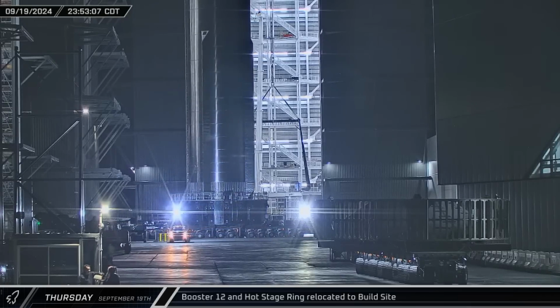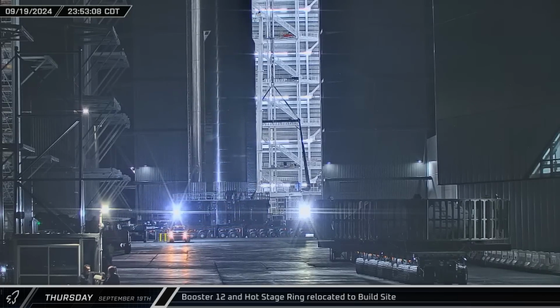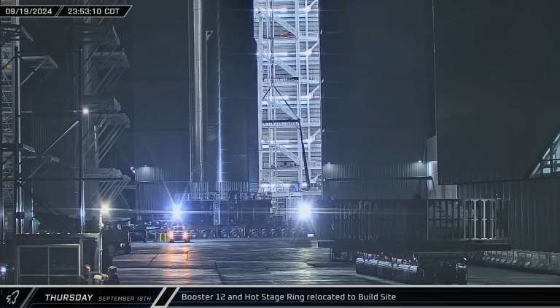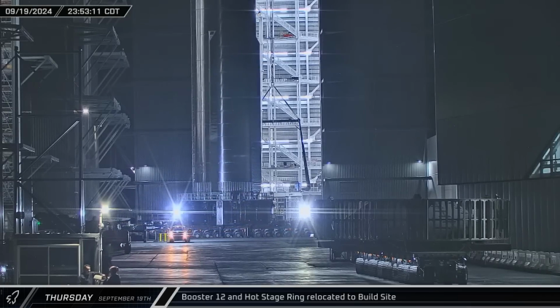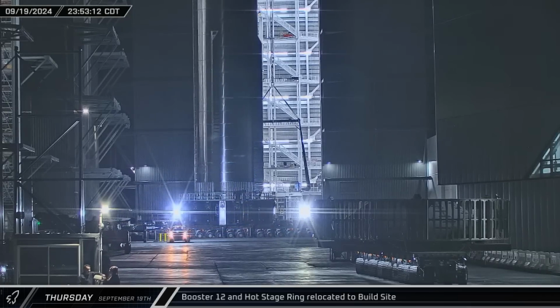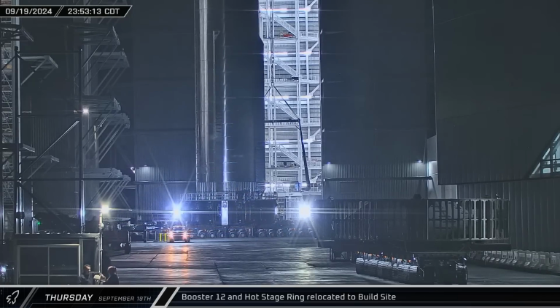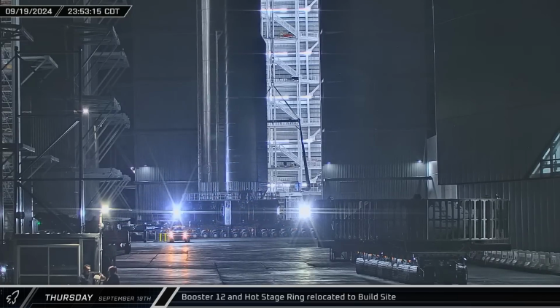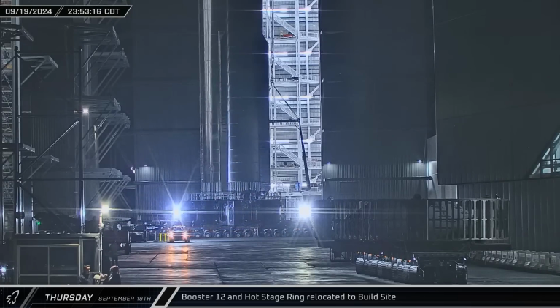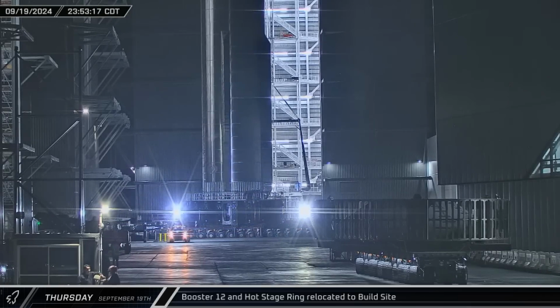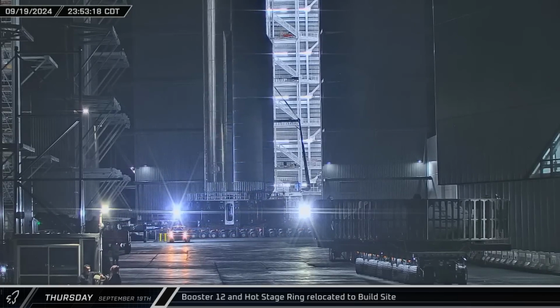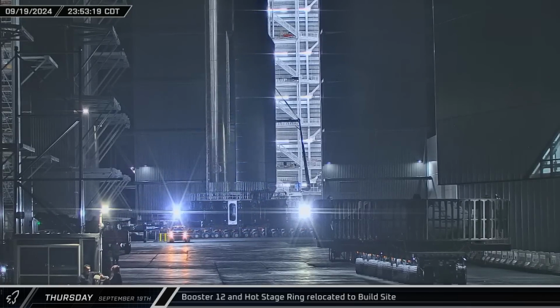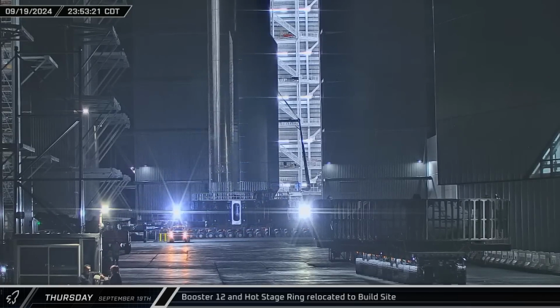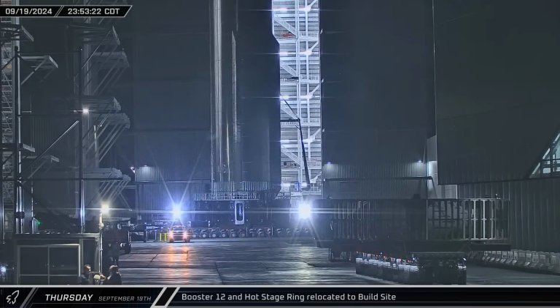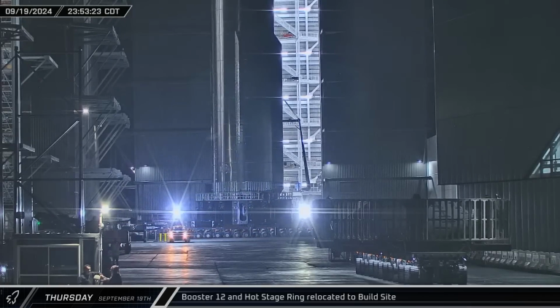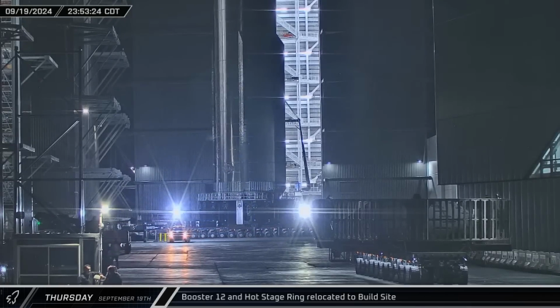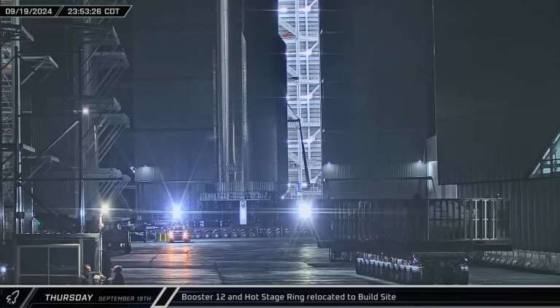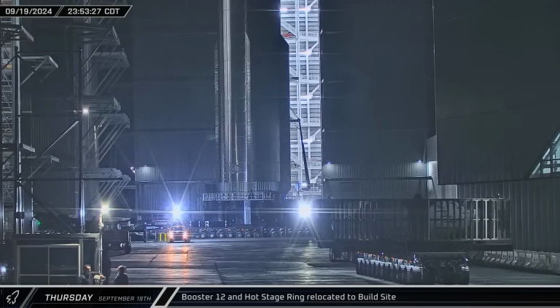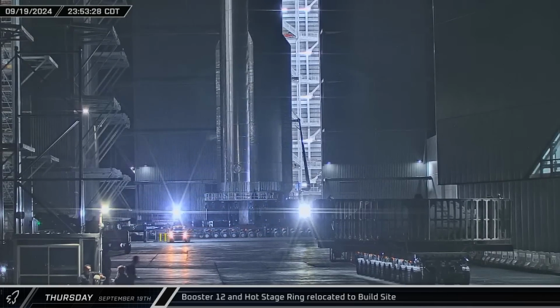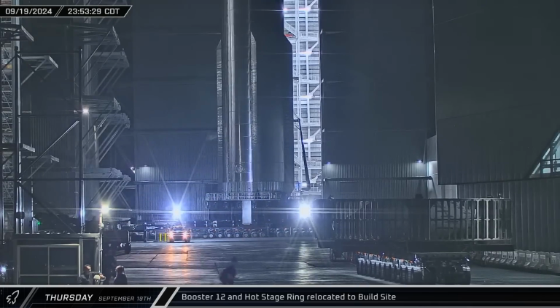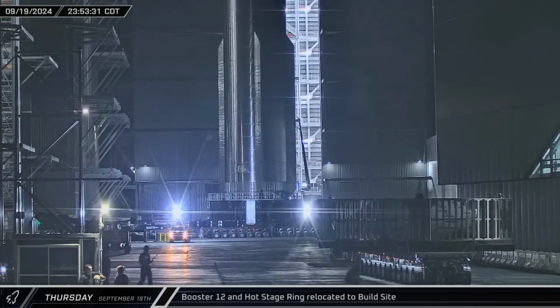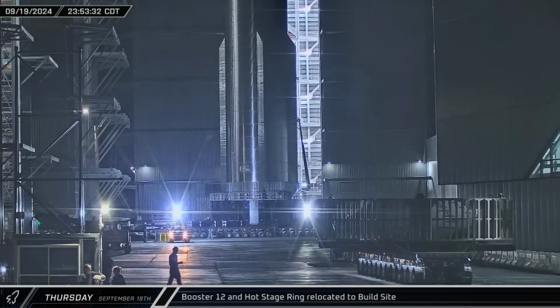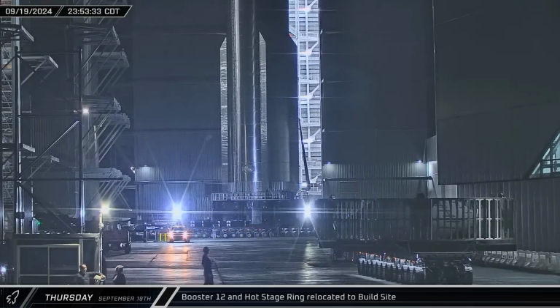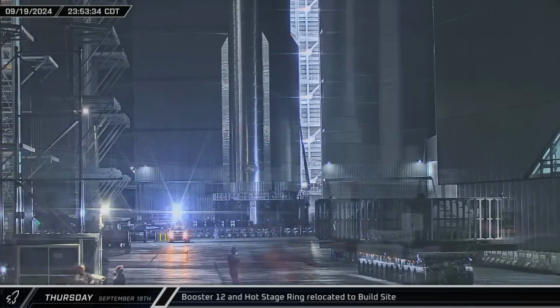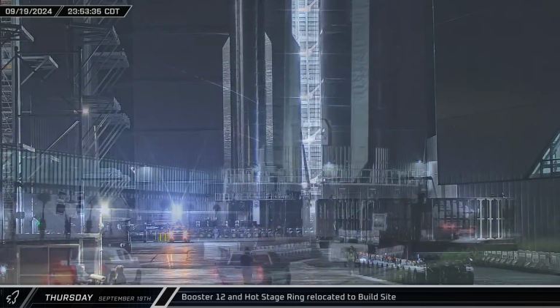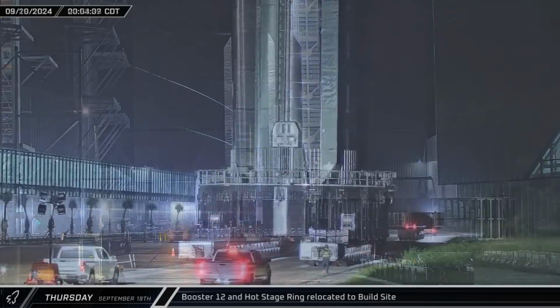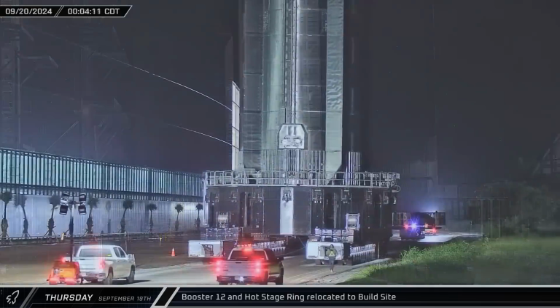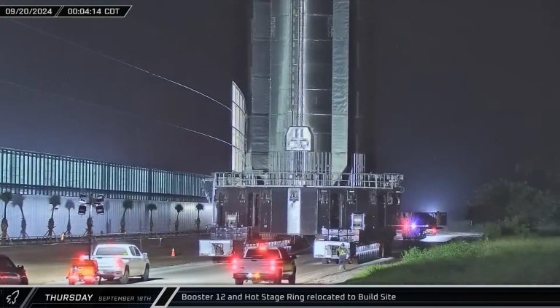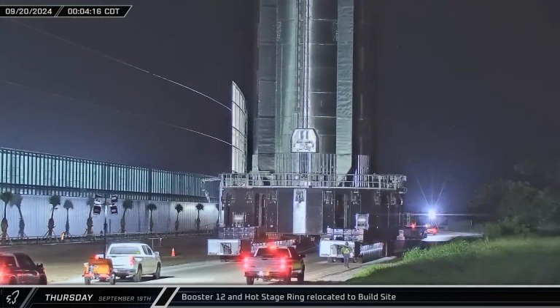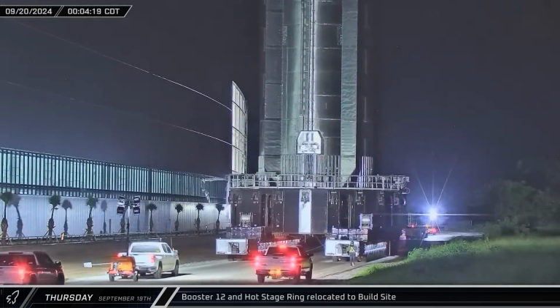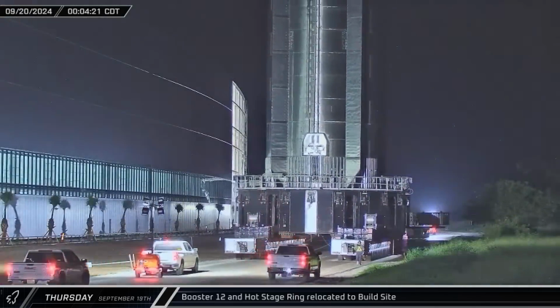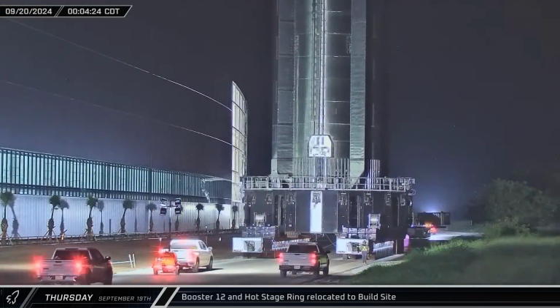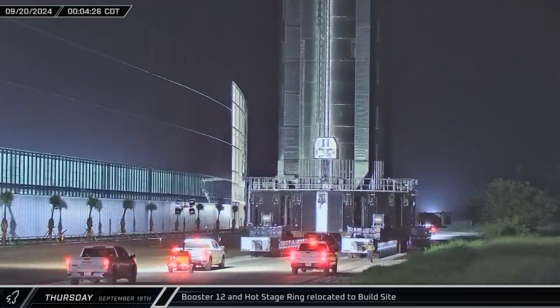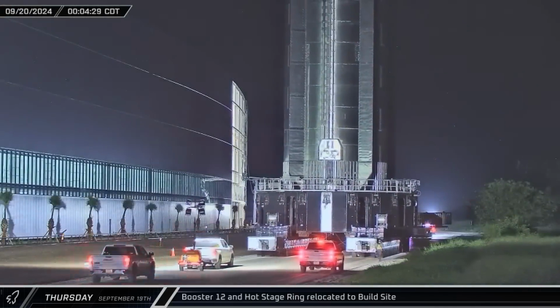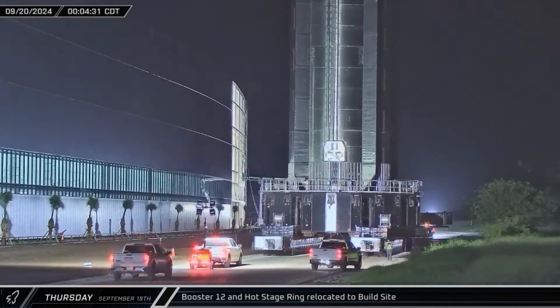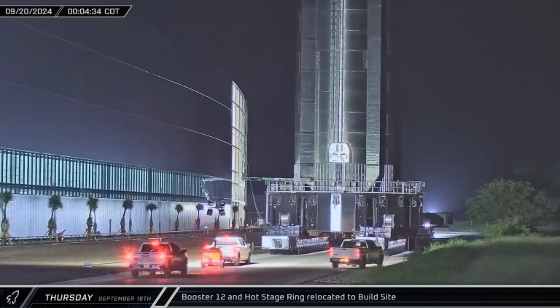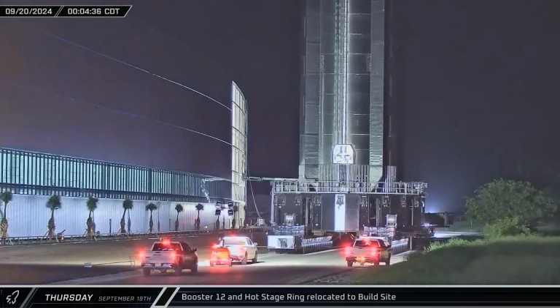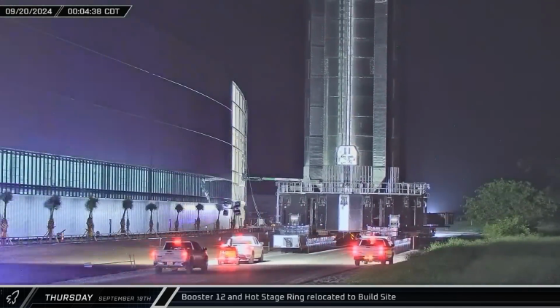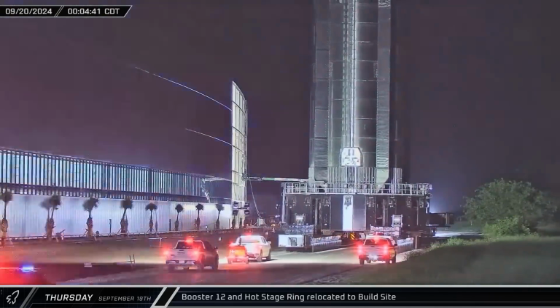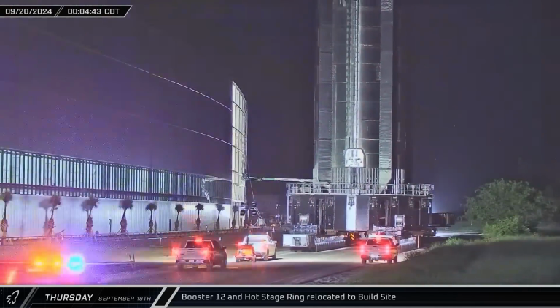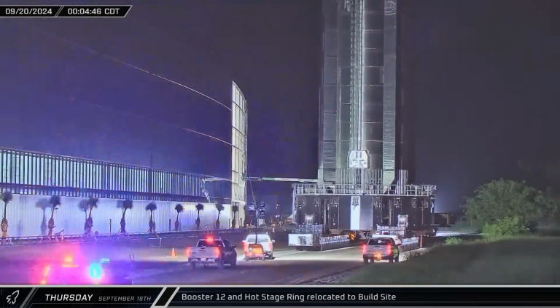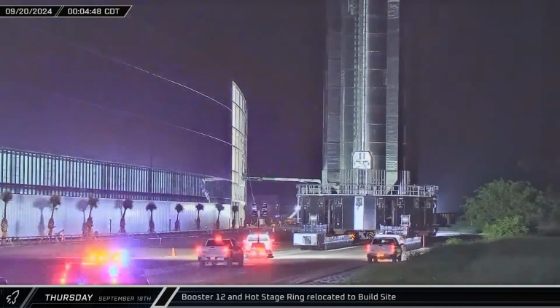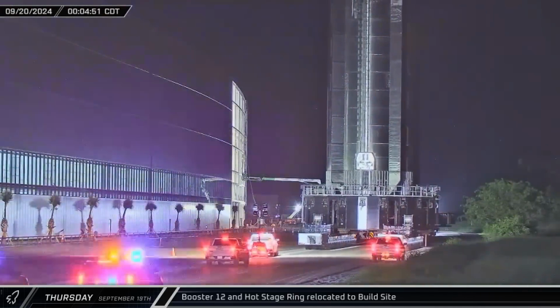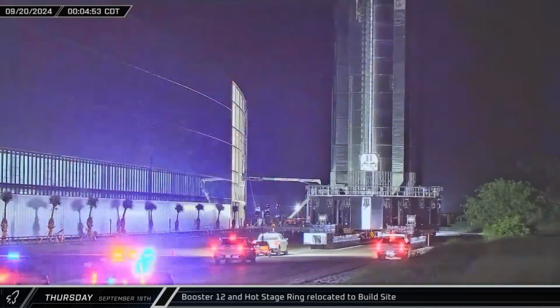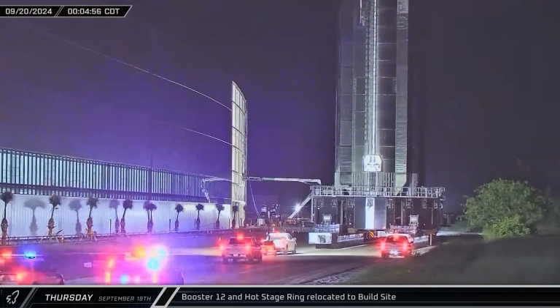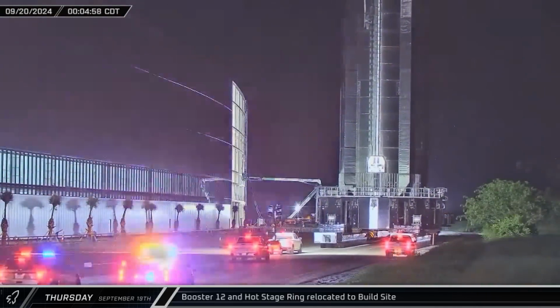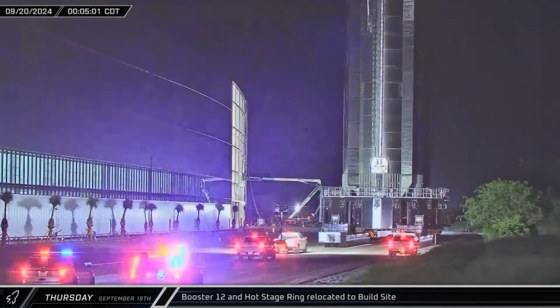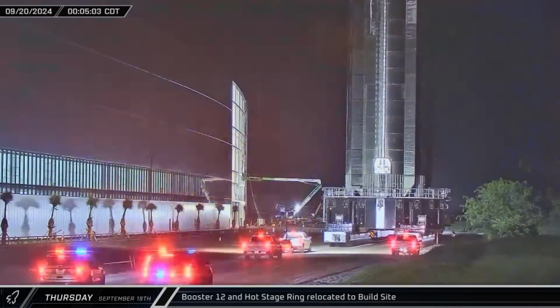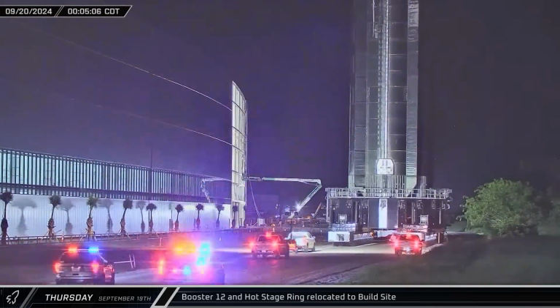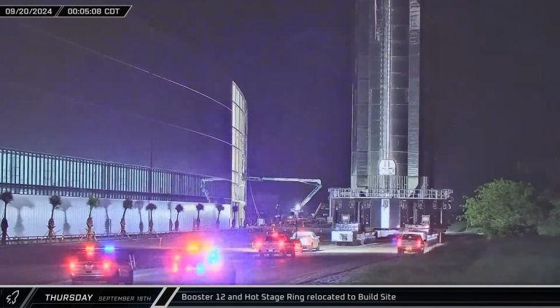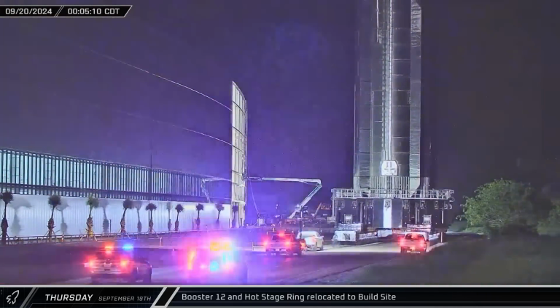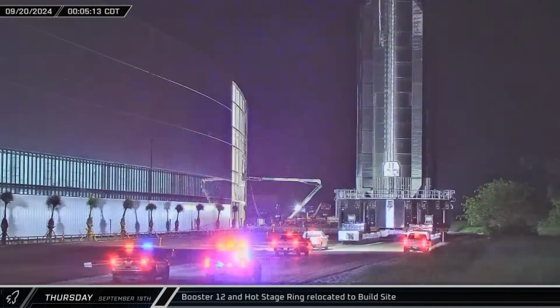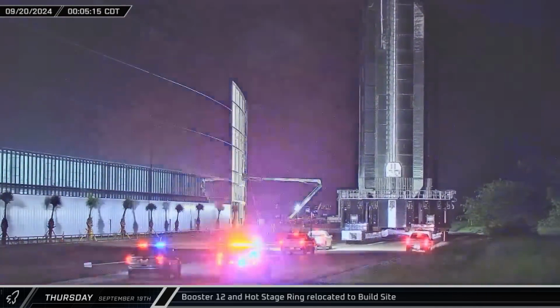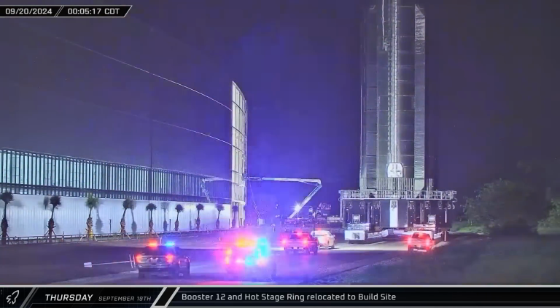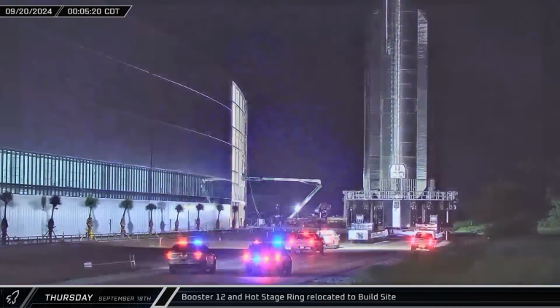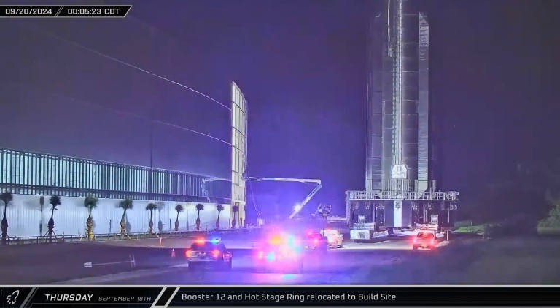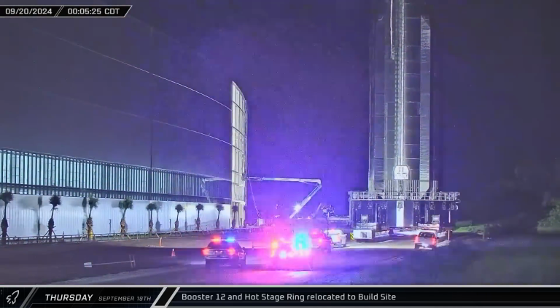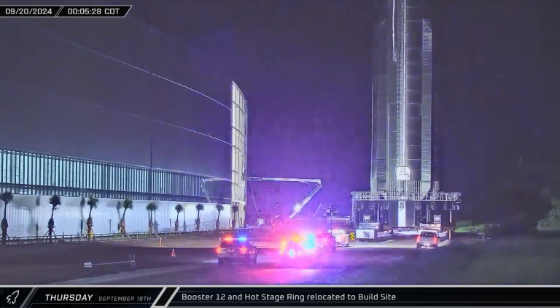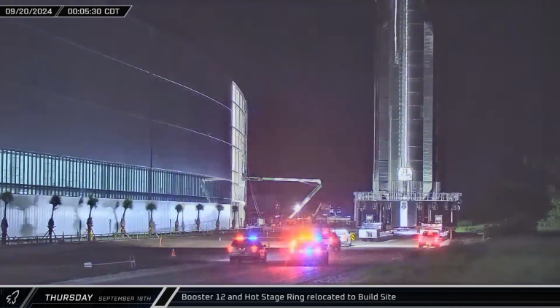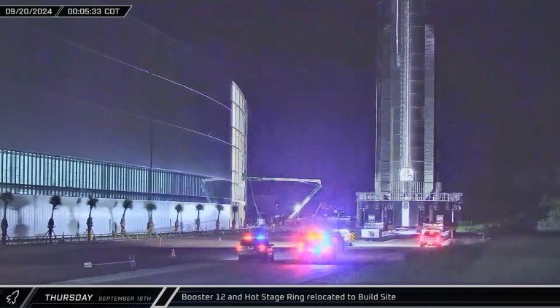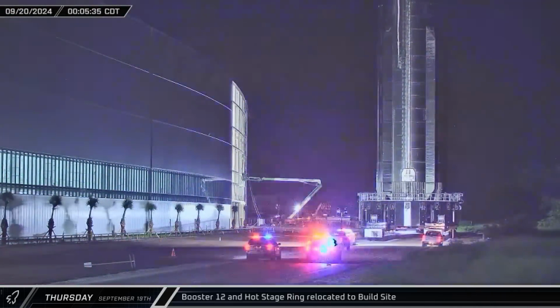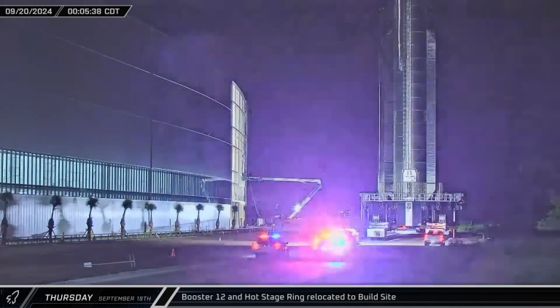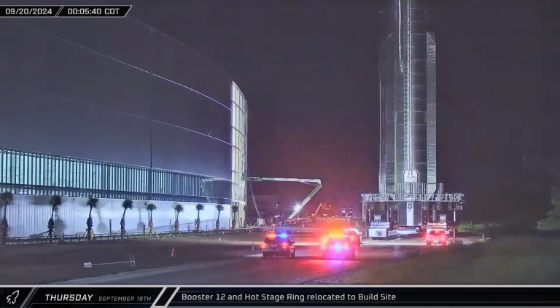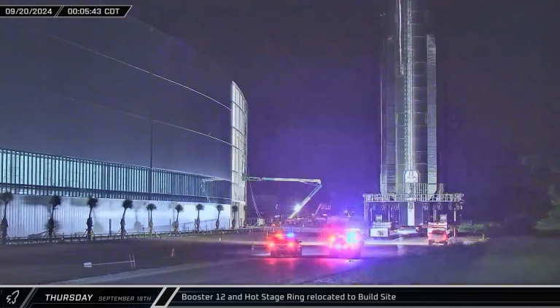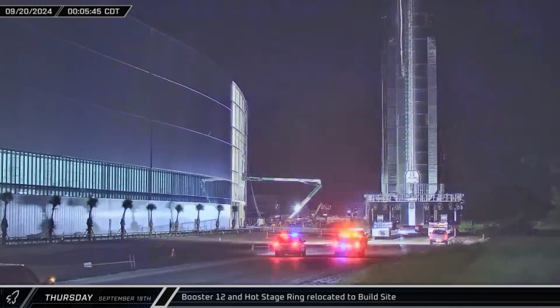The hot stage ring rolled out first, beginning the journey to the launch complex just before midnight, with Booster 12 following right behind it.